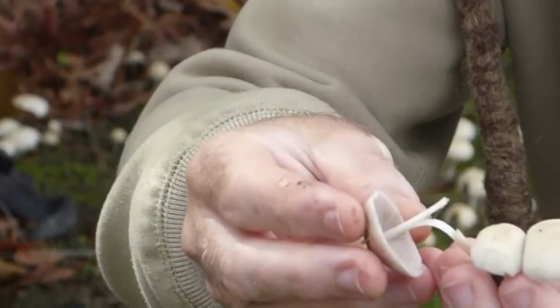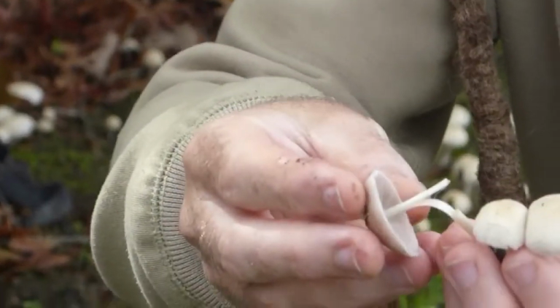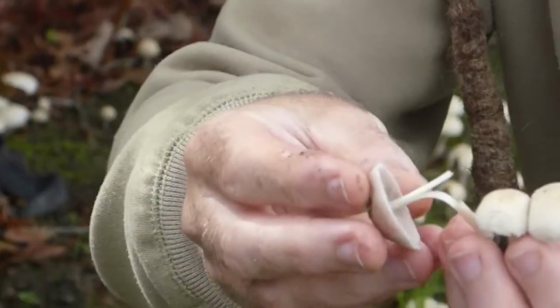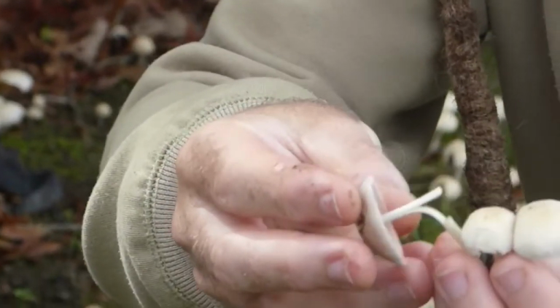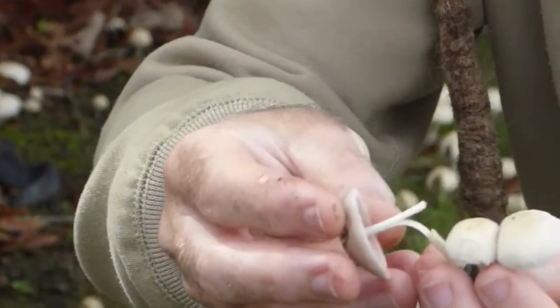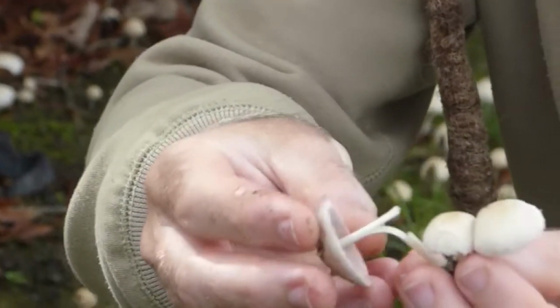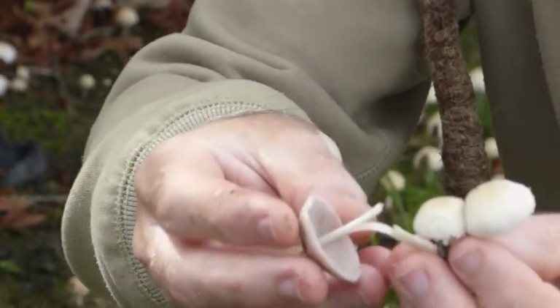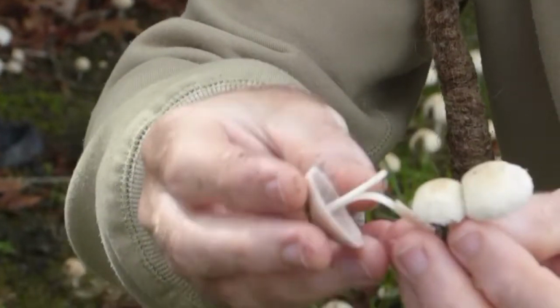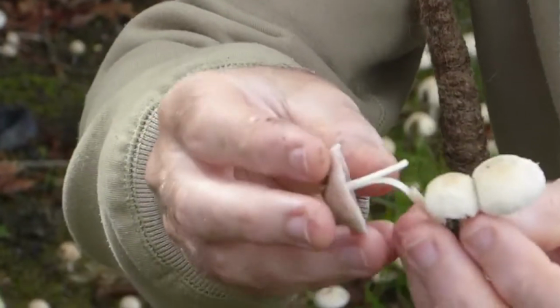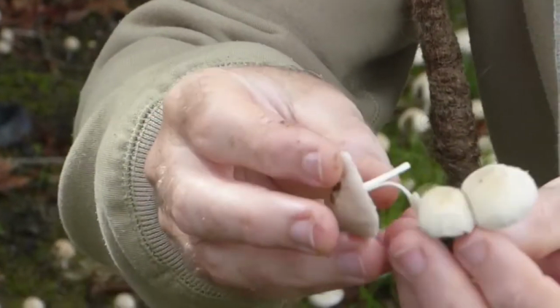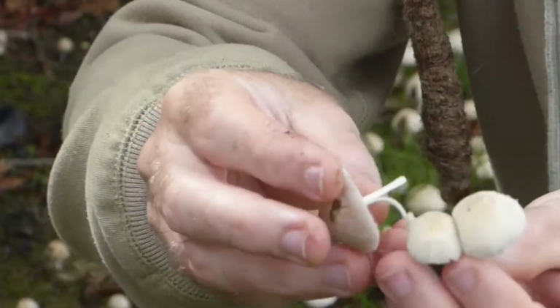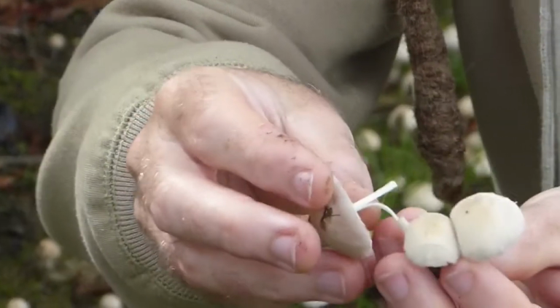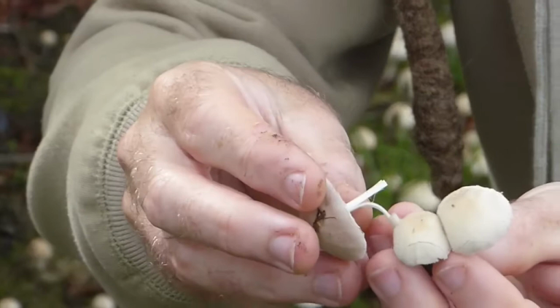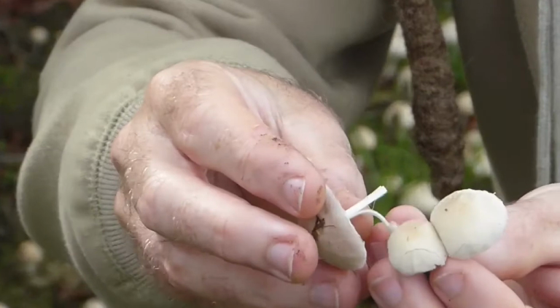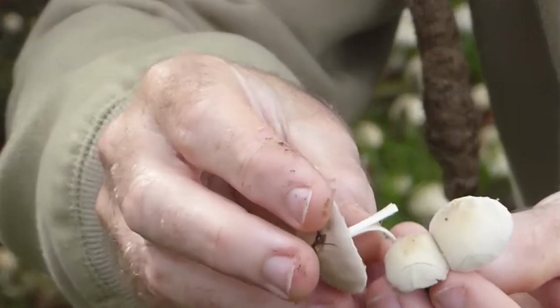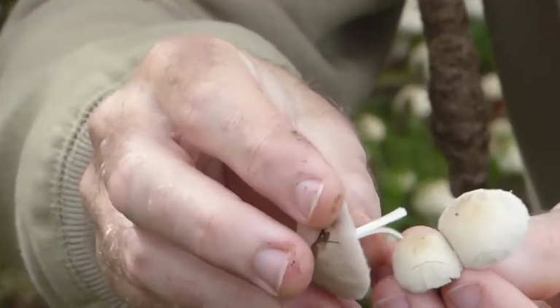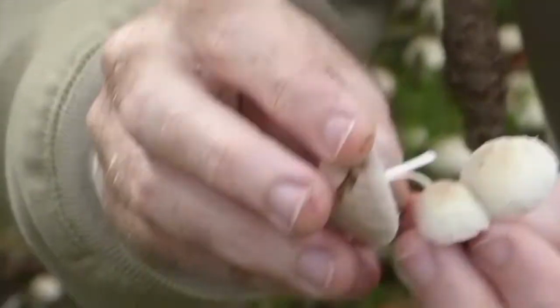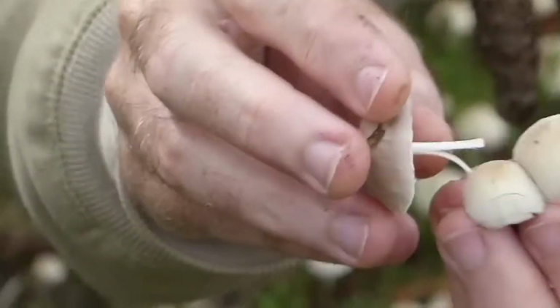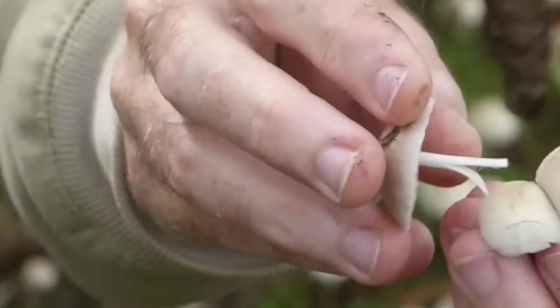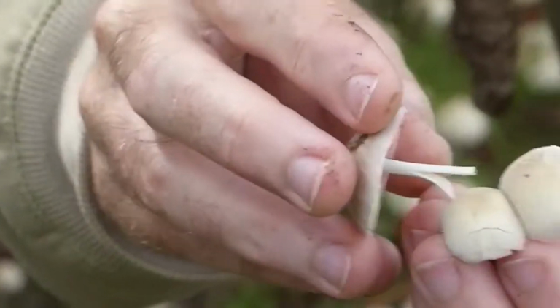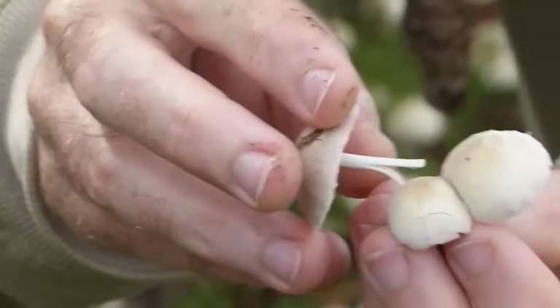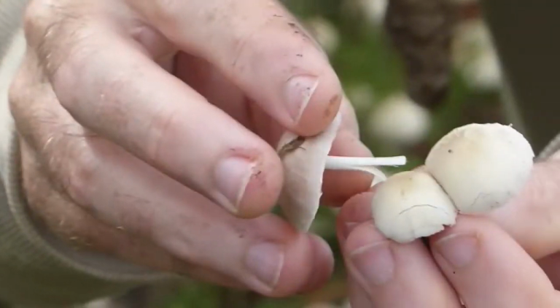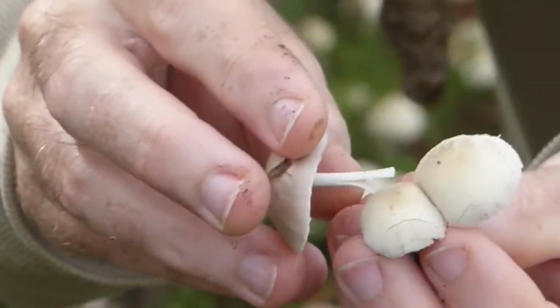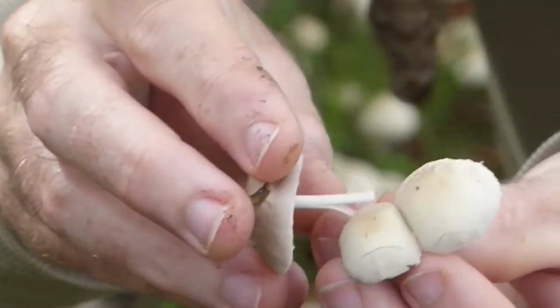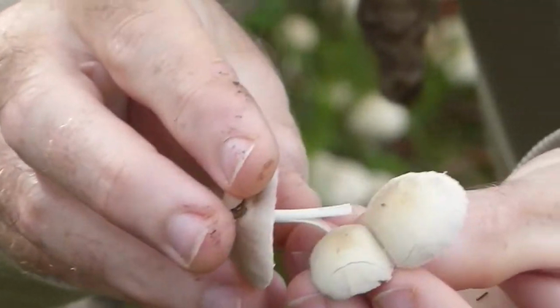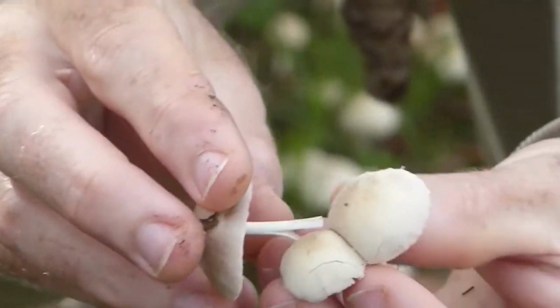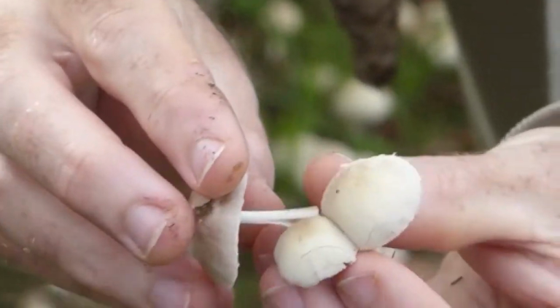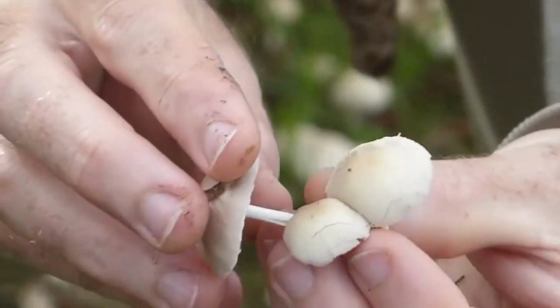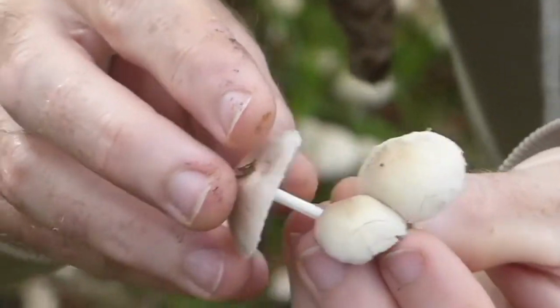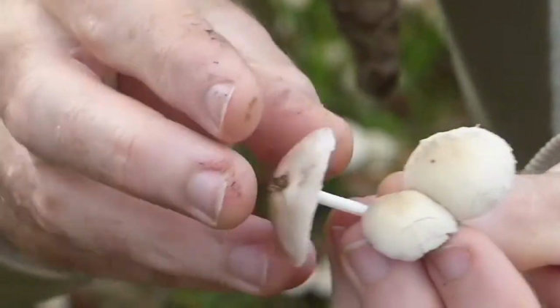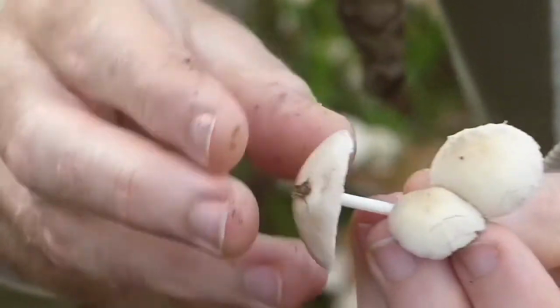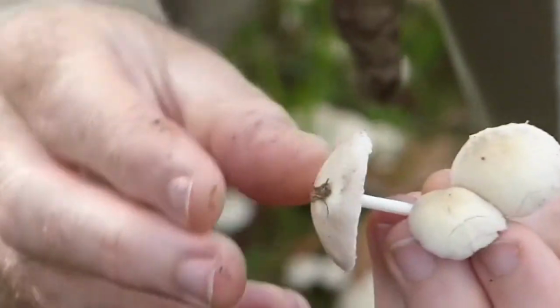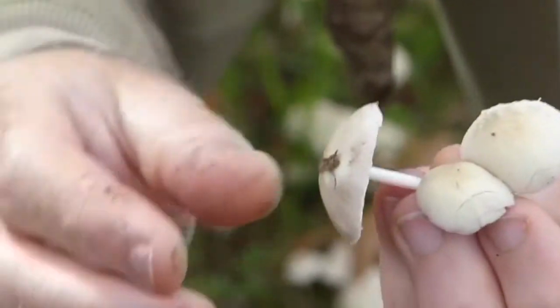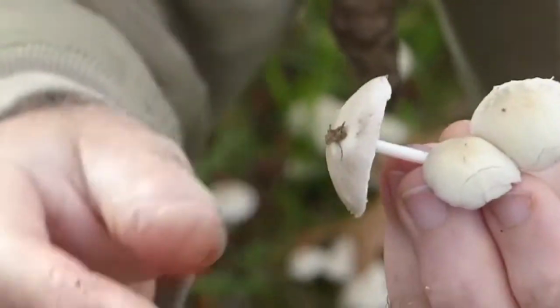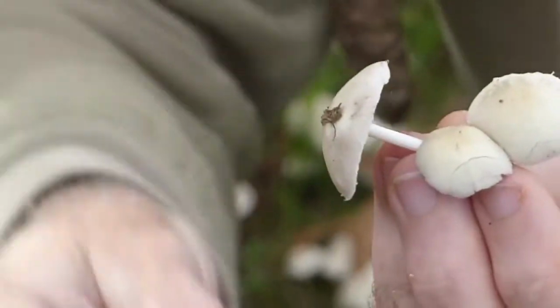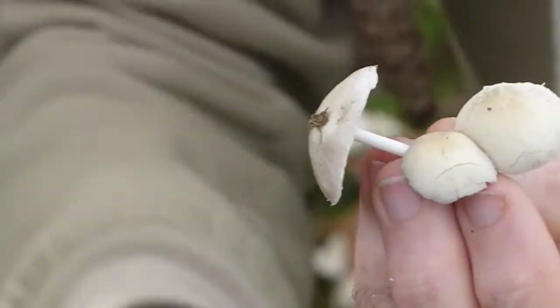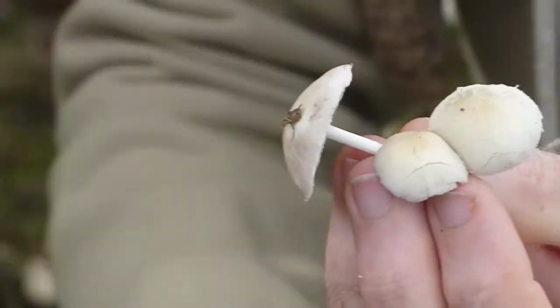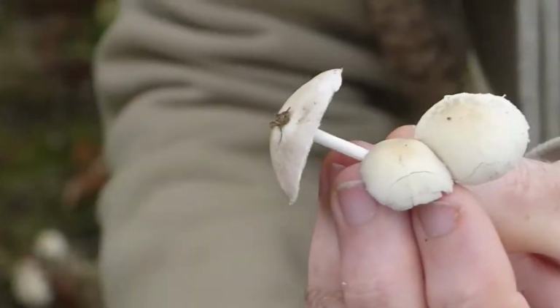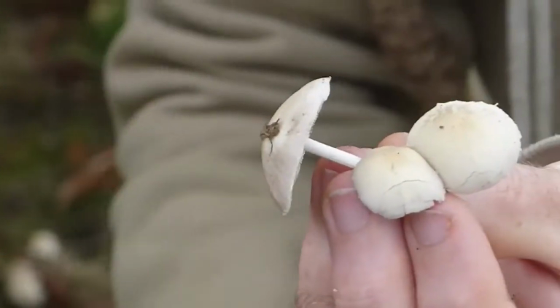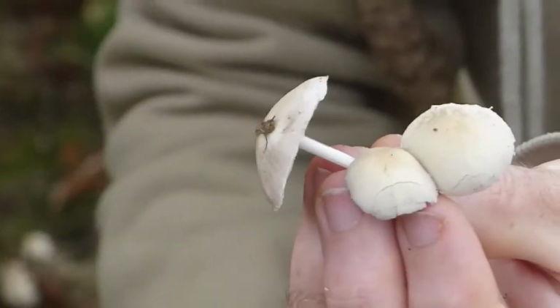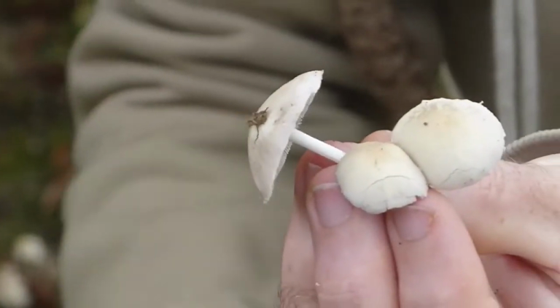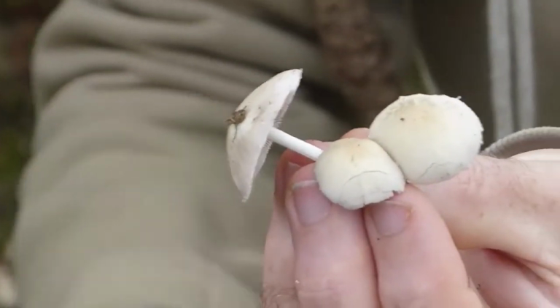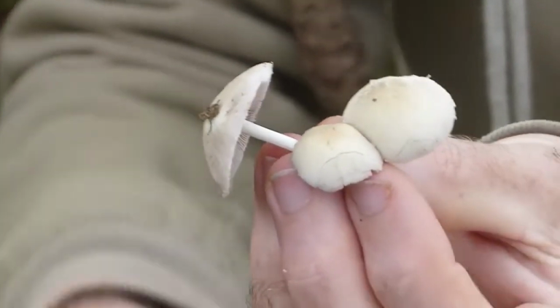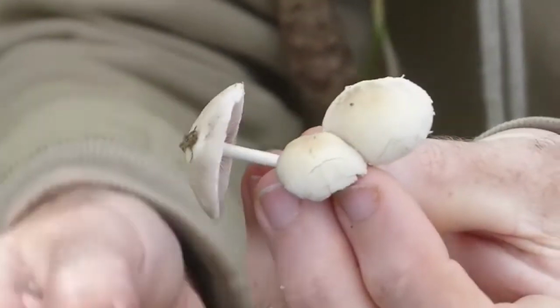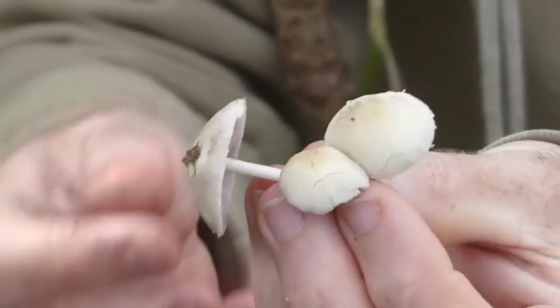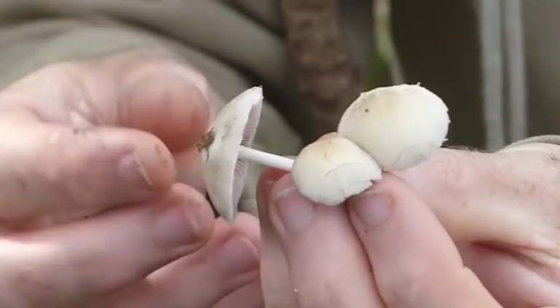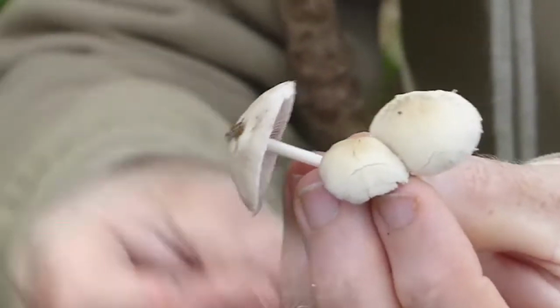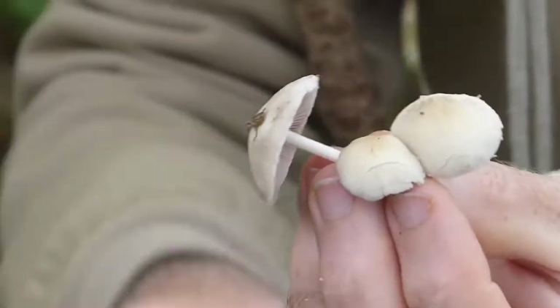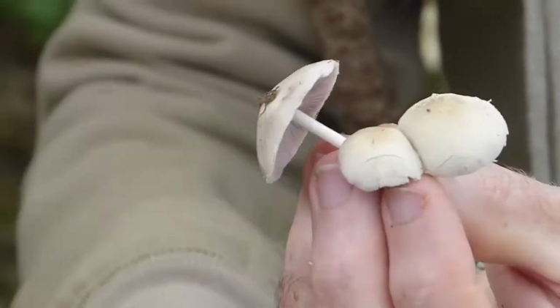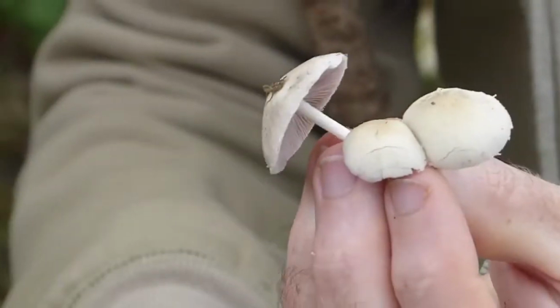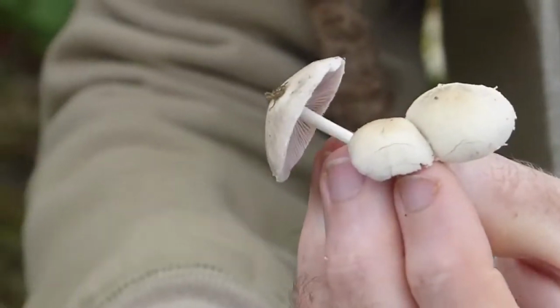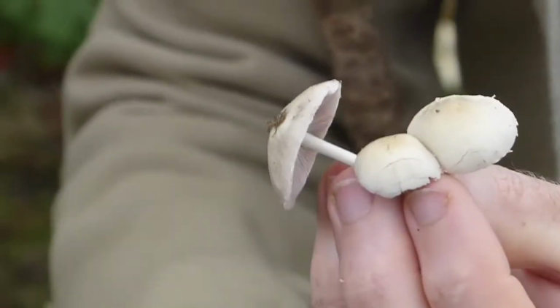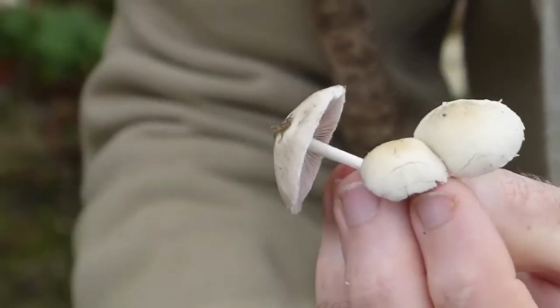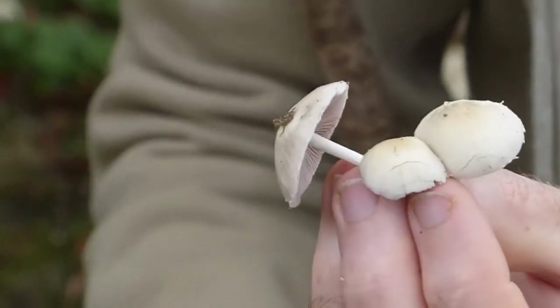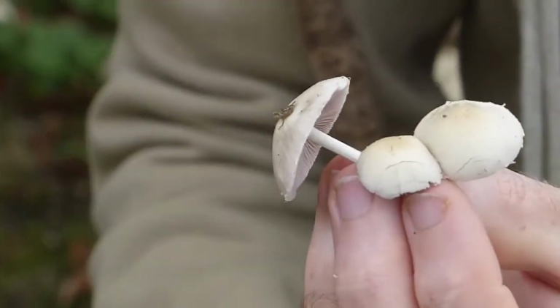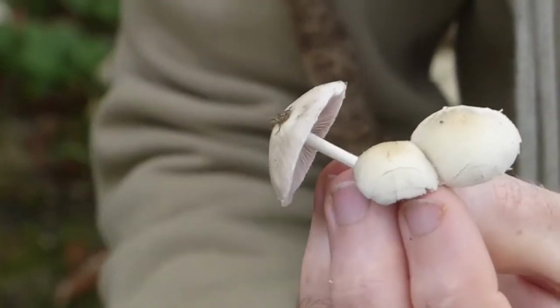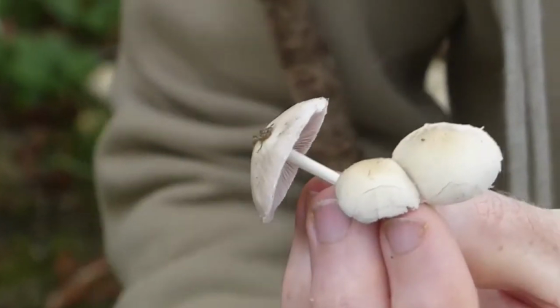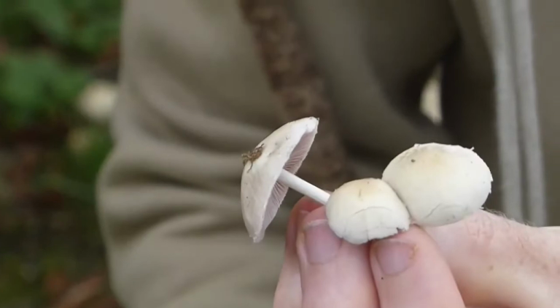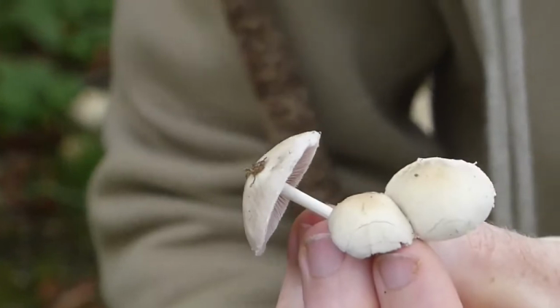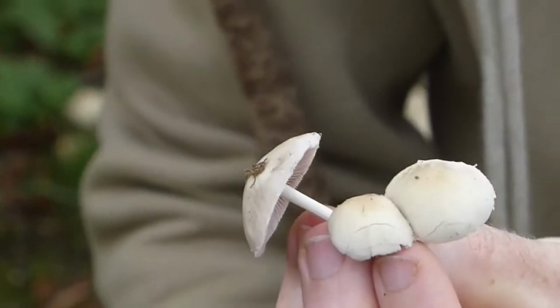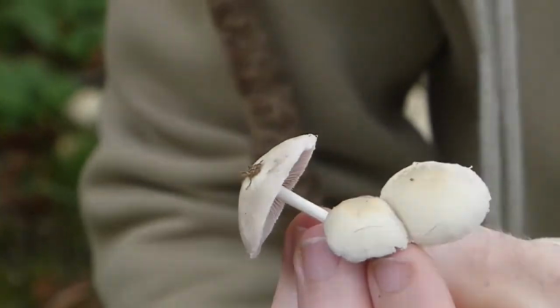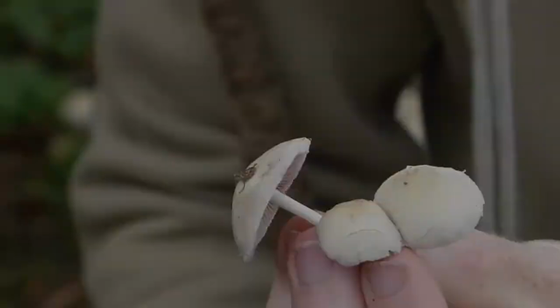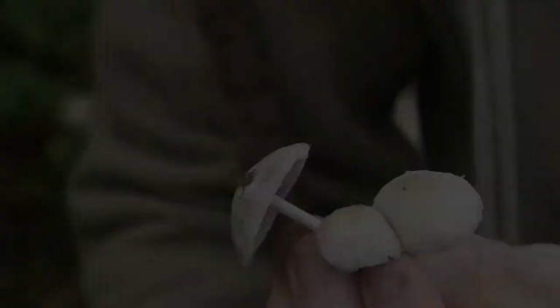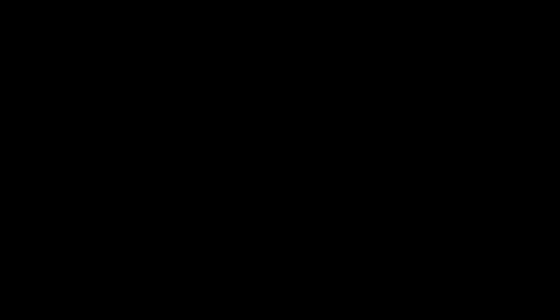So in some ways you tell Psathyrella candolleana by its absence of features rather than their presence, although obviously the brown spores is a clue.